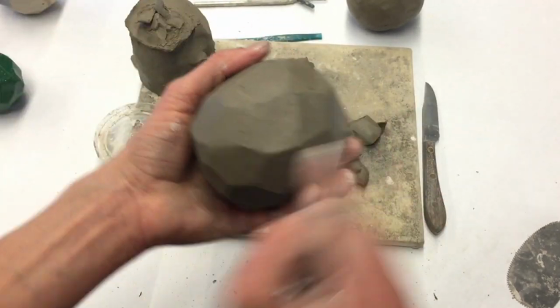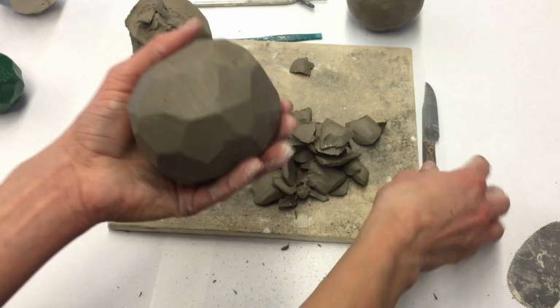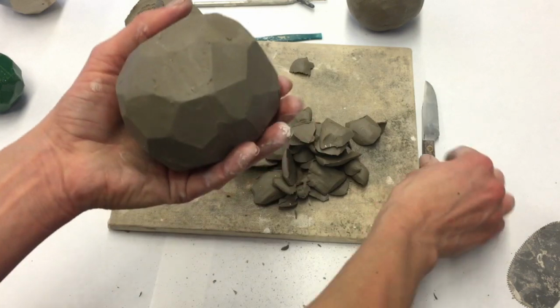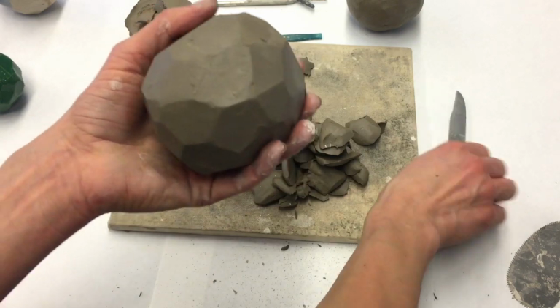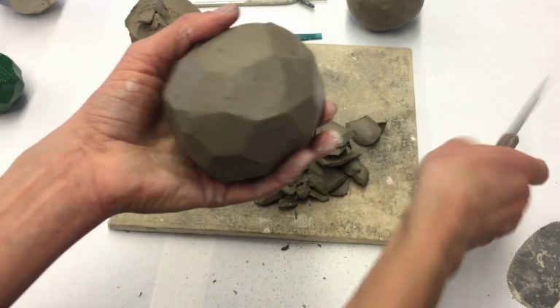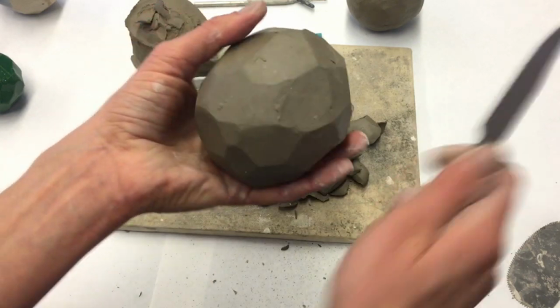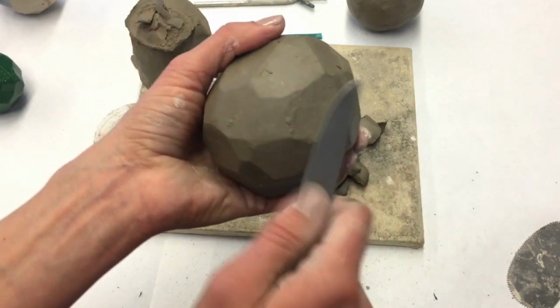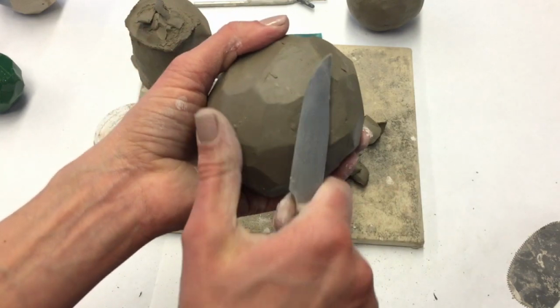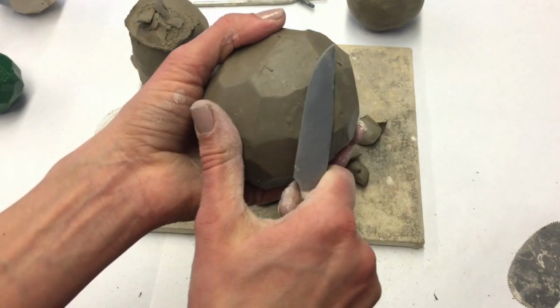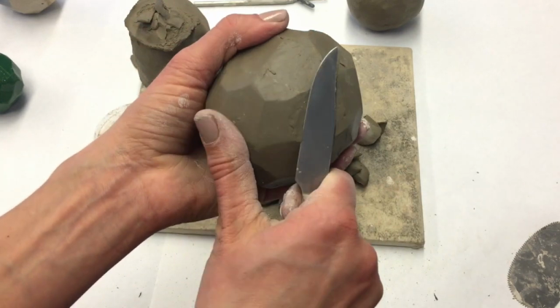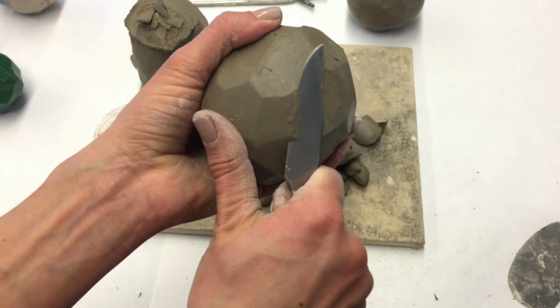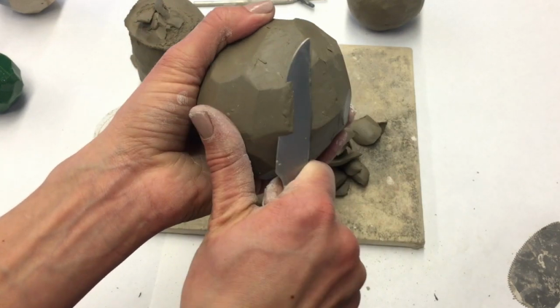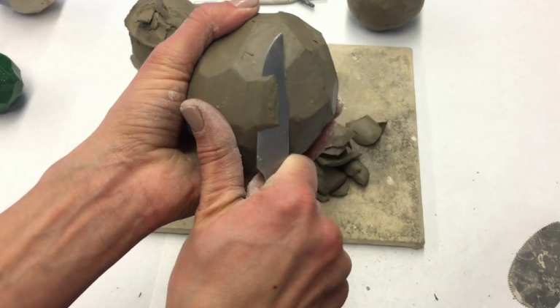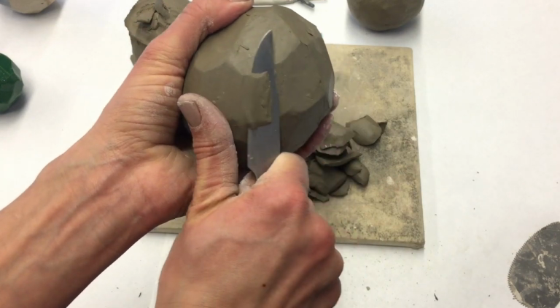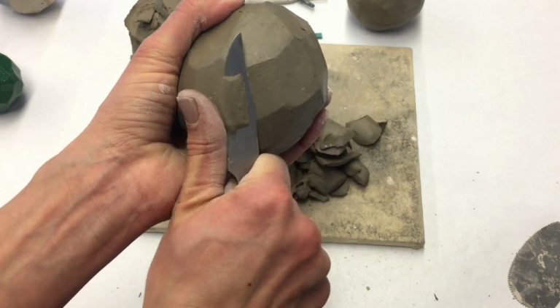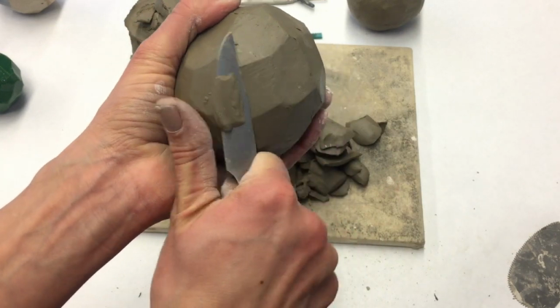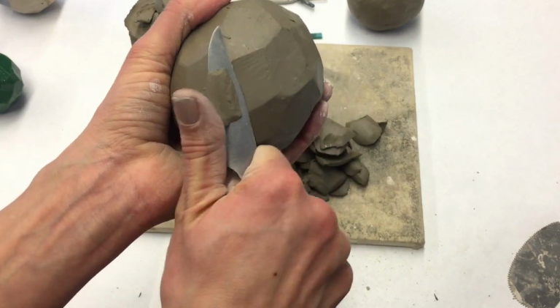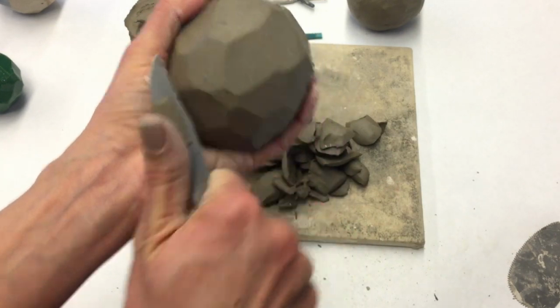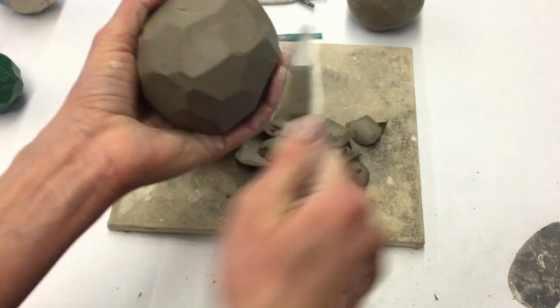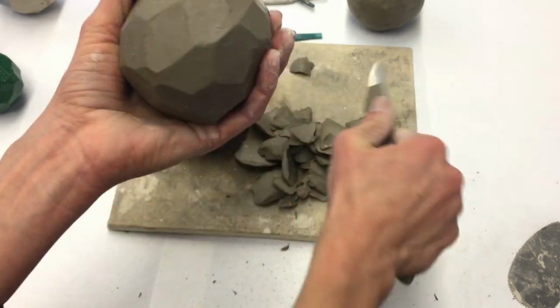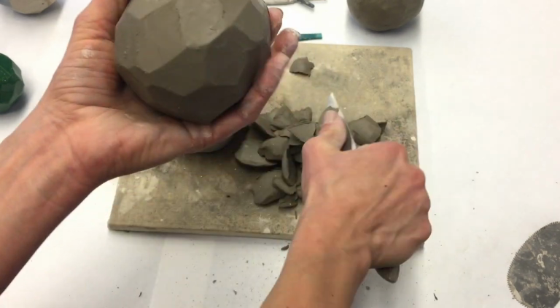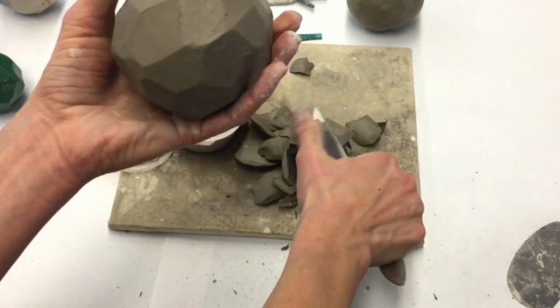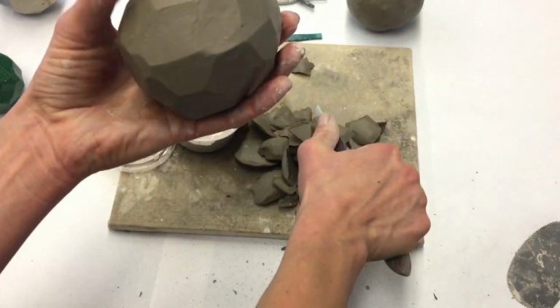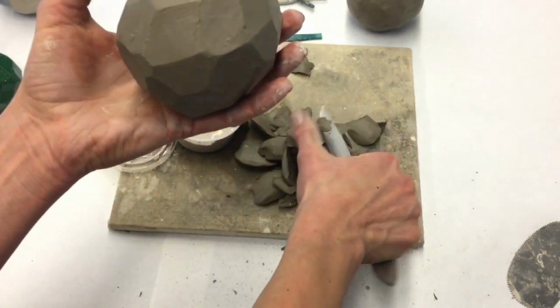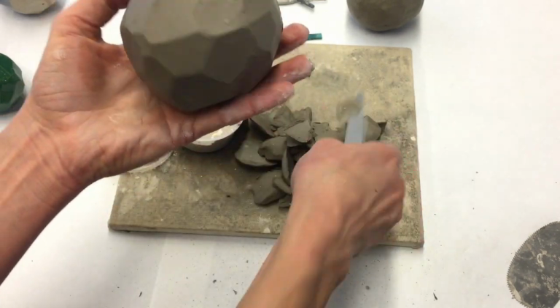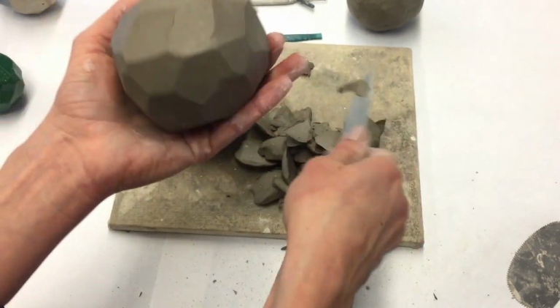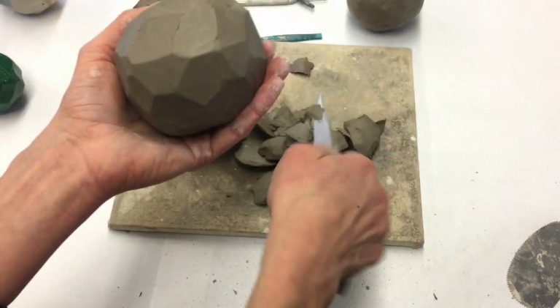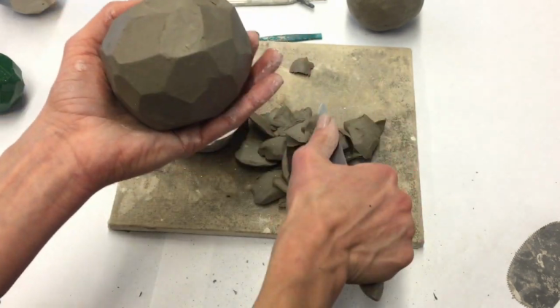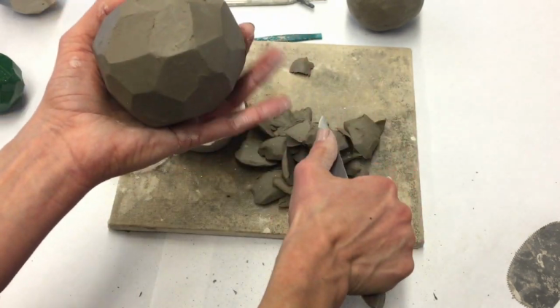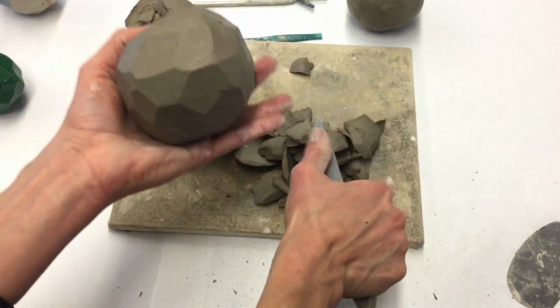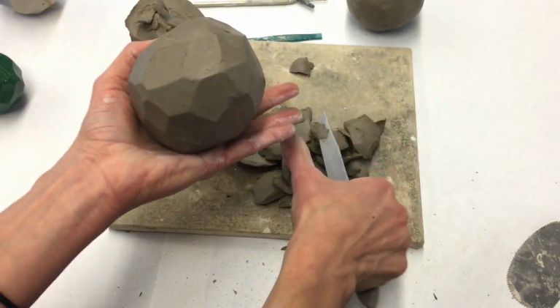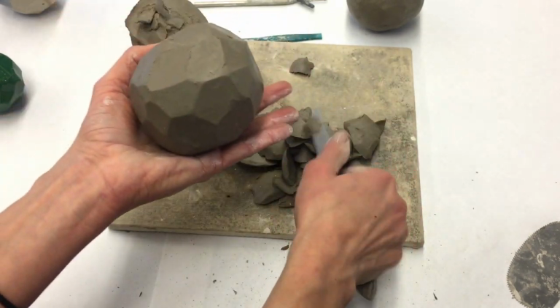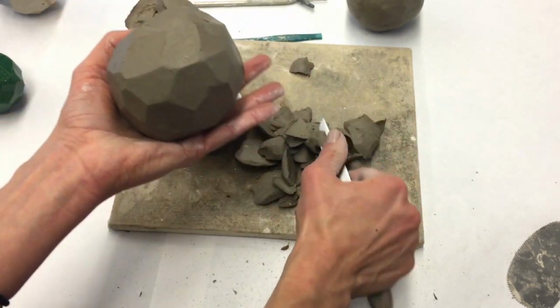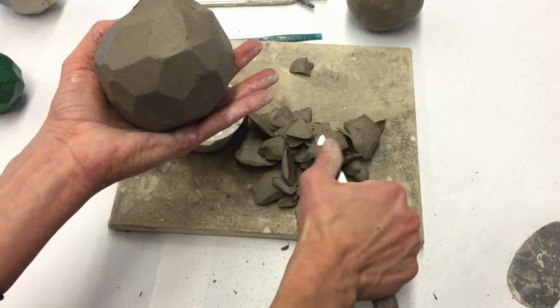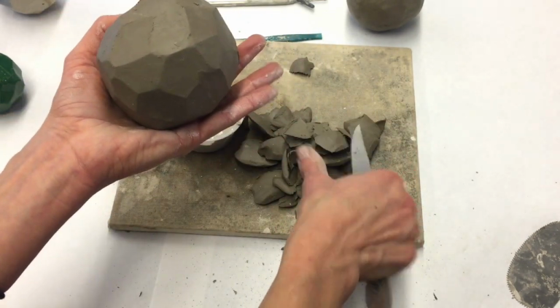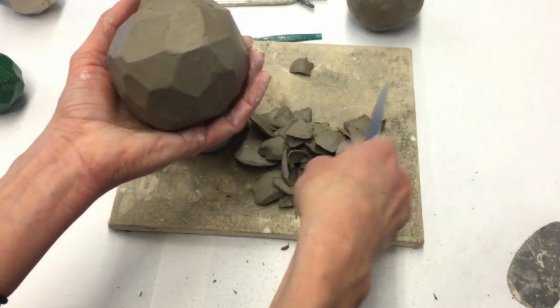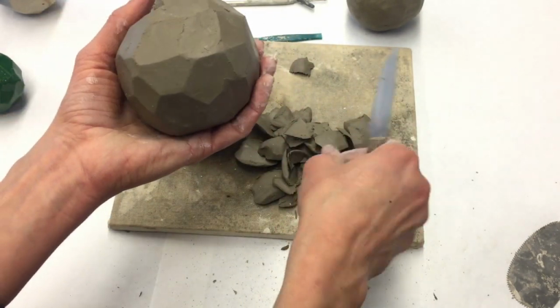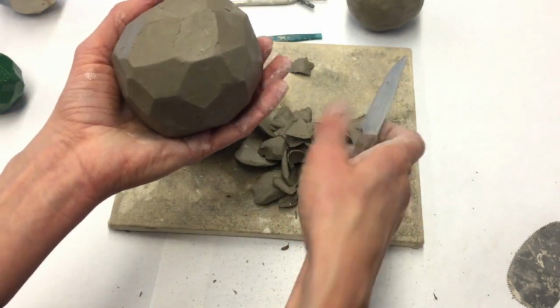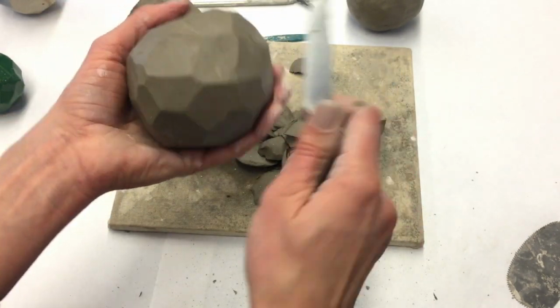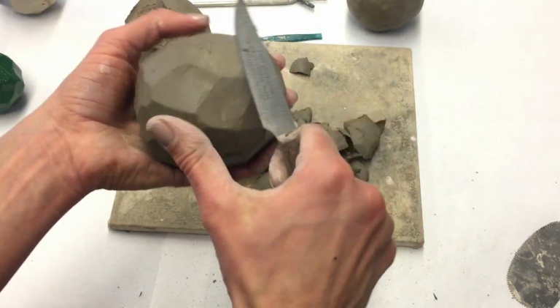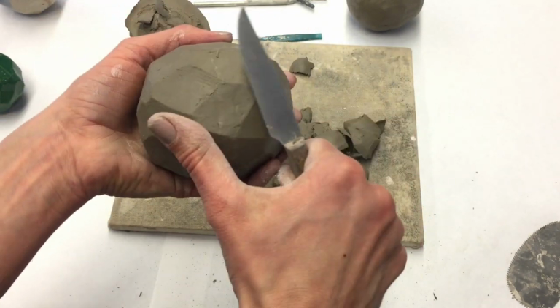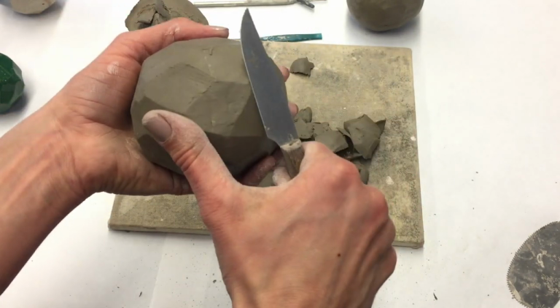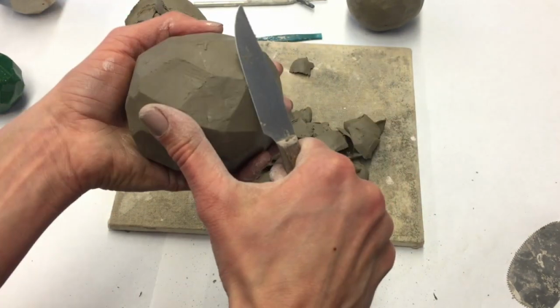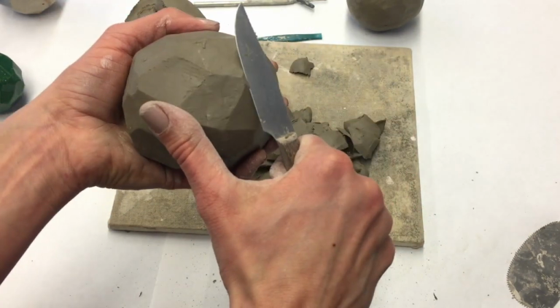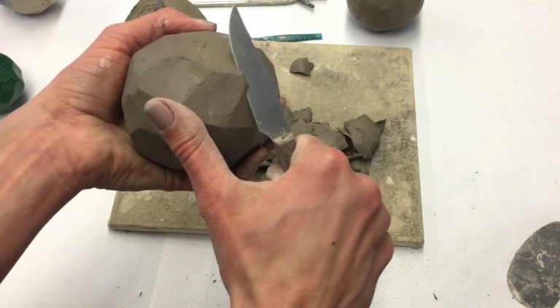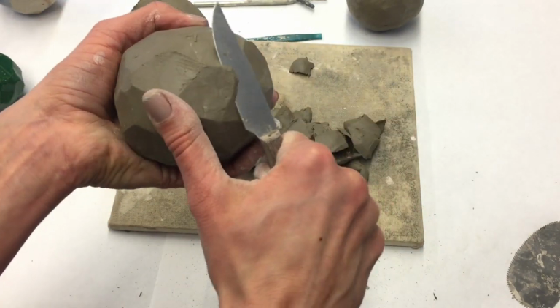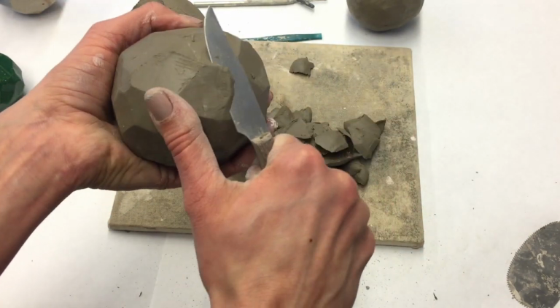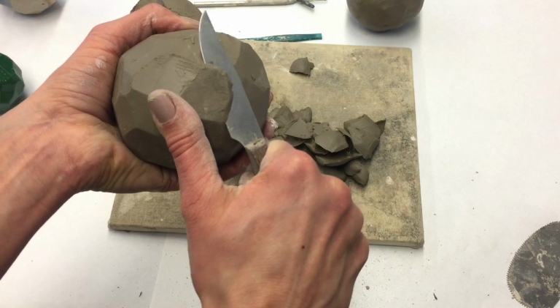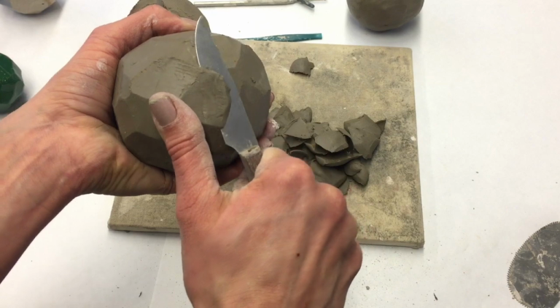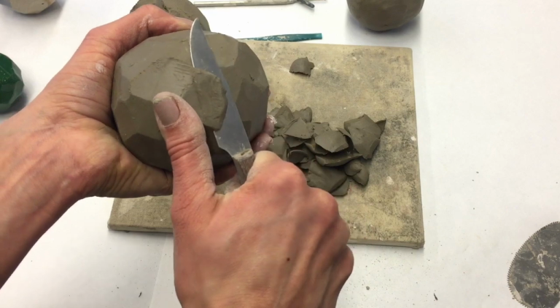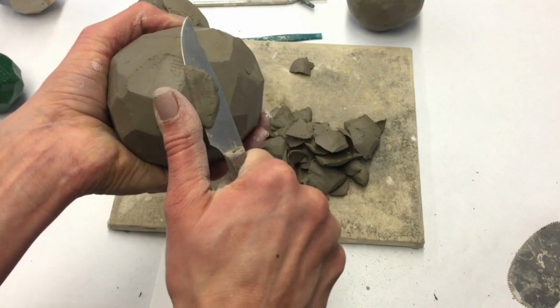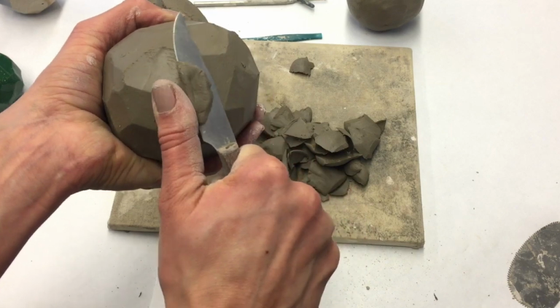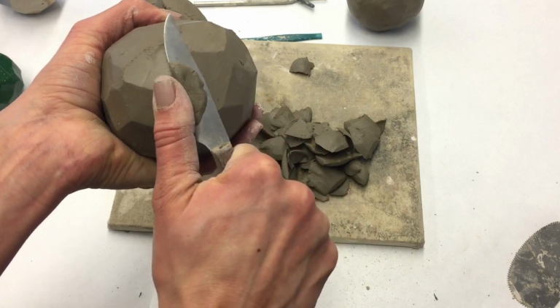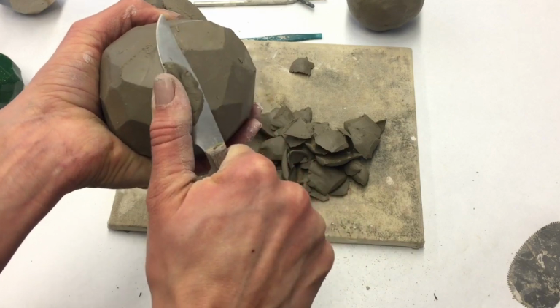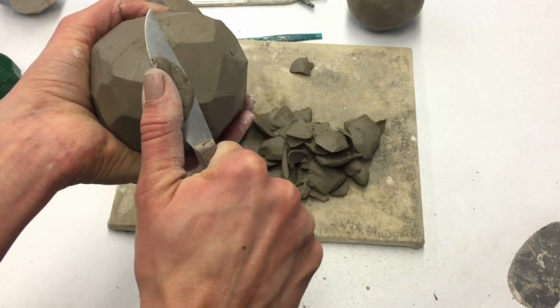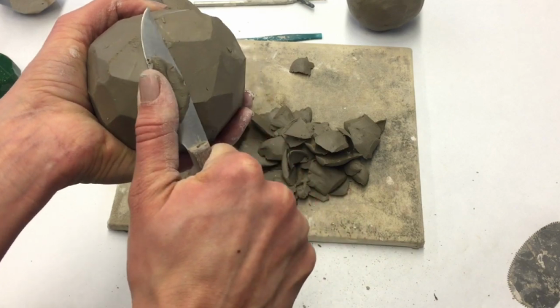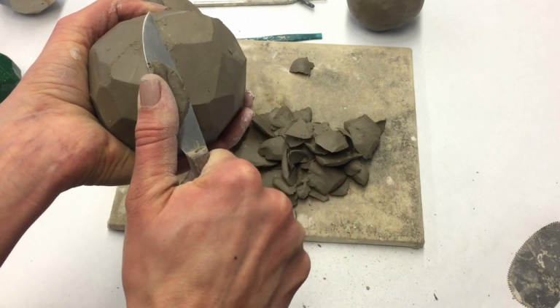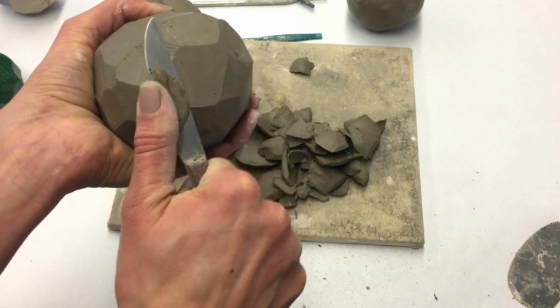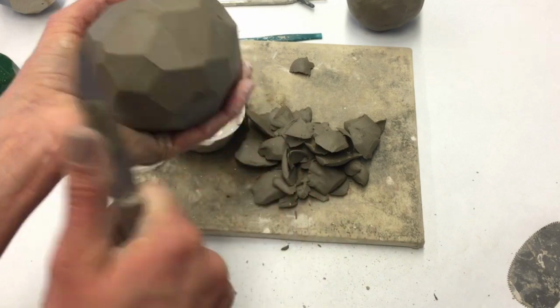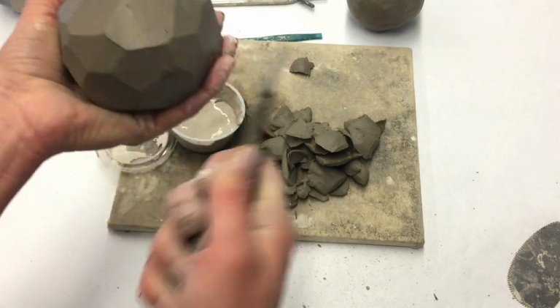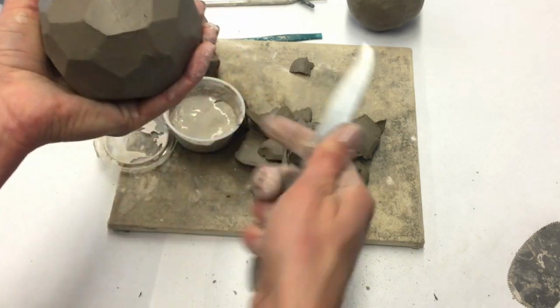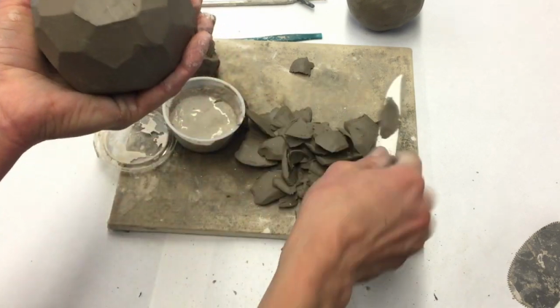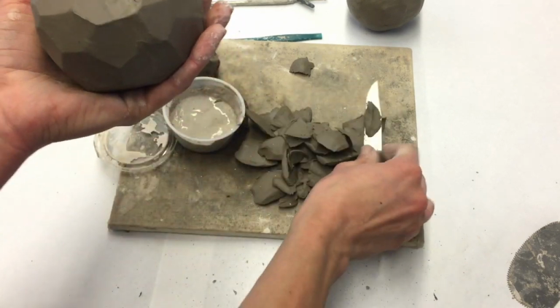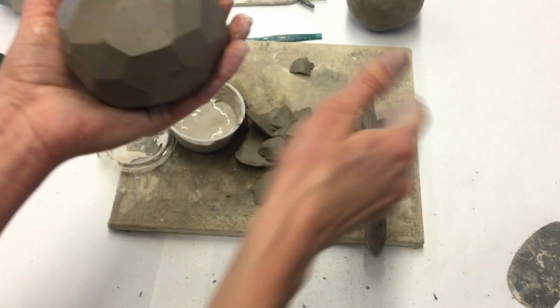If at any point you notice some of your facets don't look right, you can just take your knife, clean it off, and then redo it.